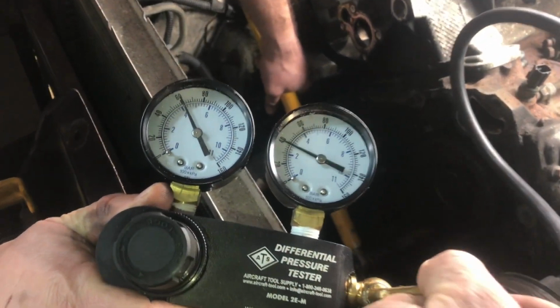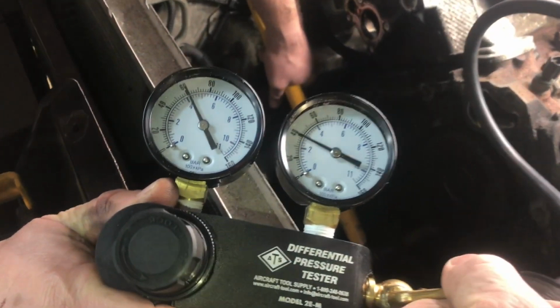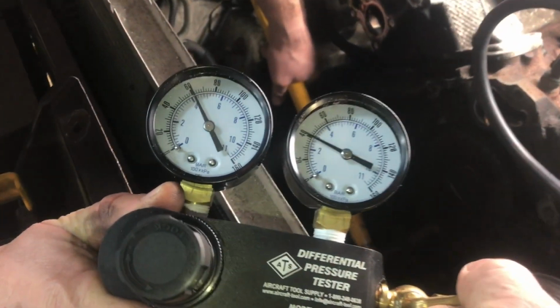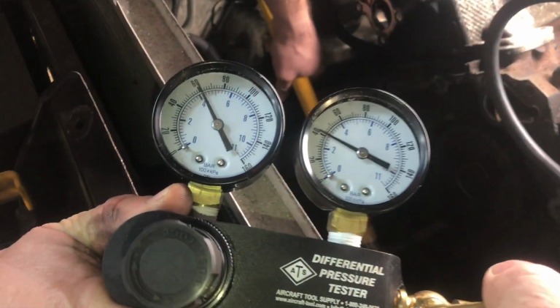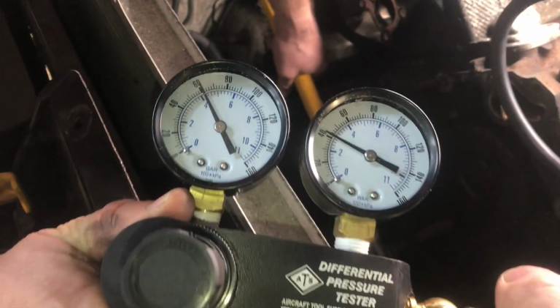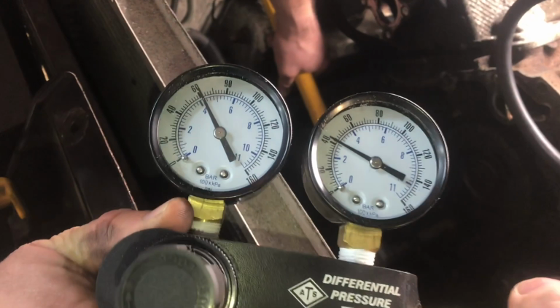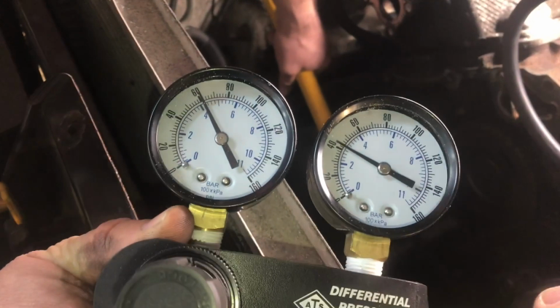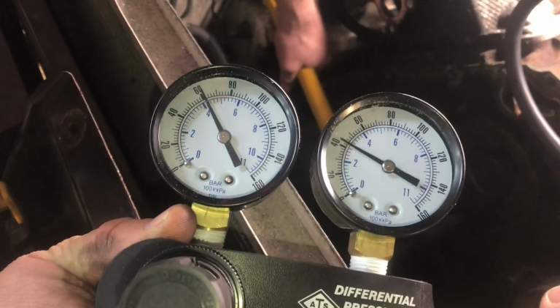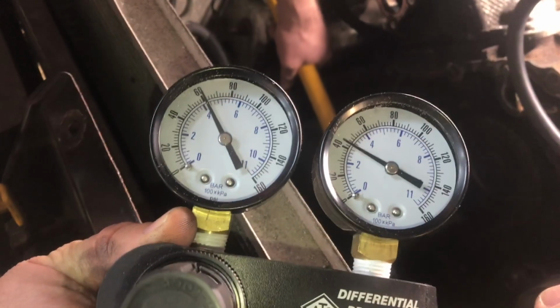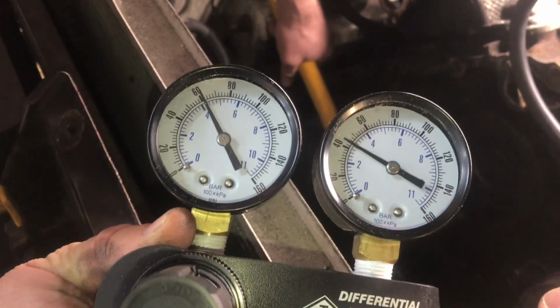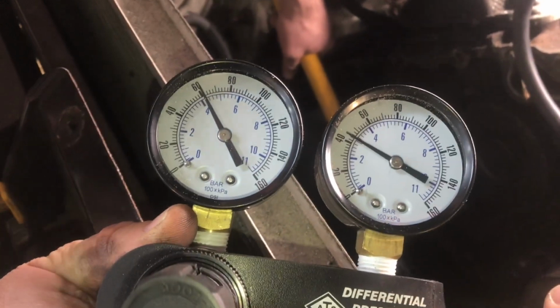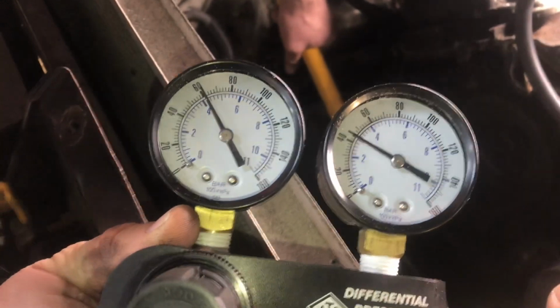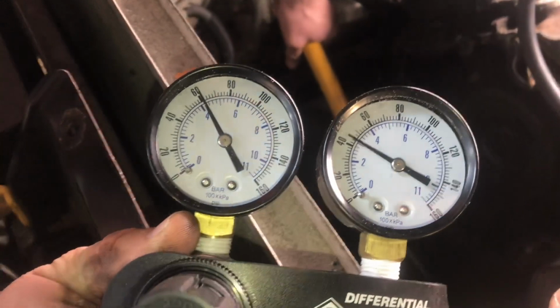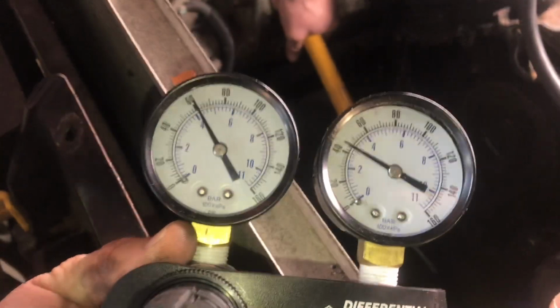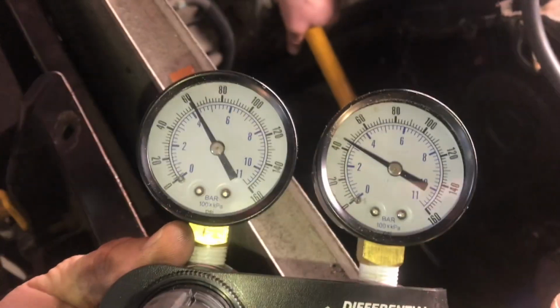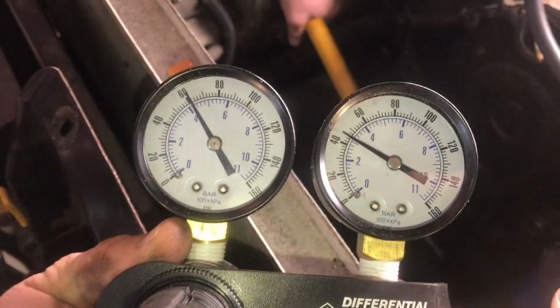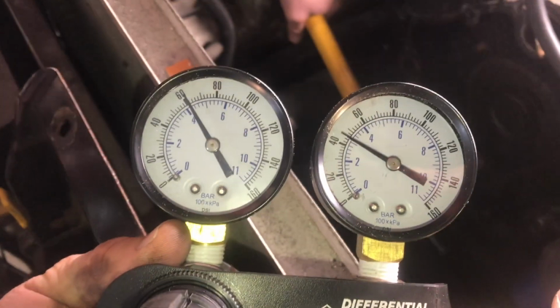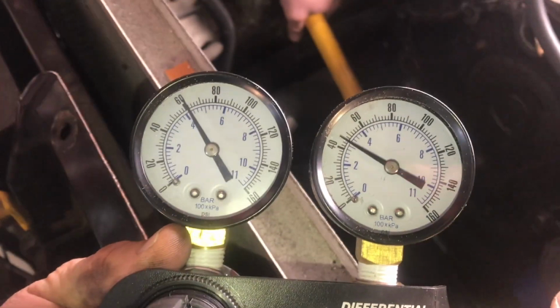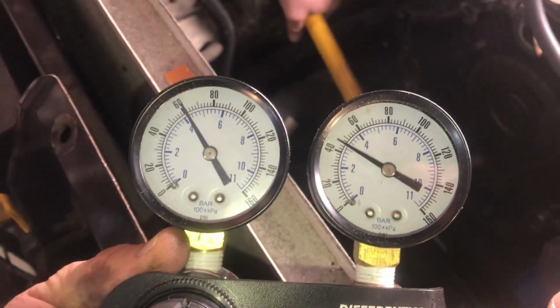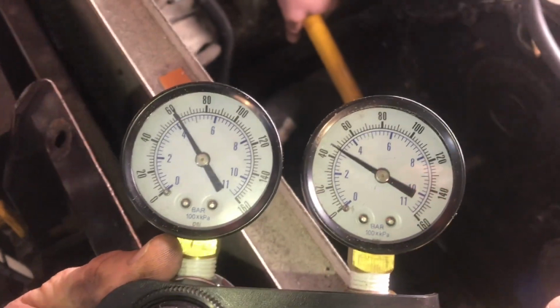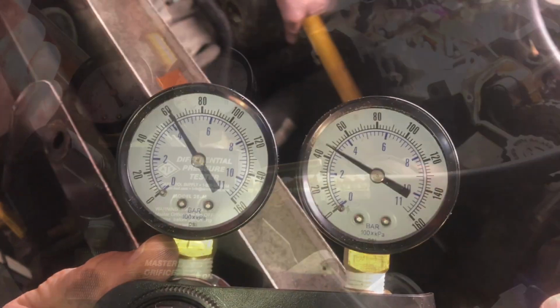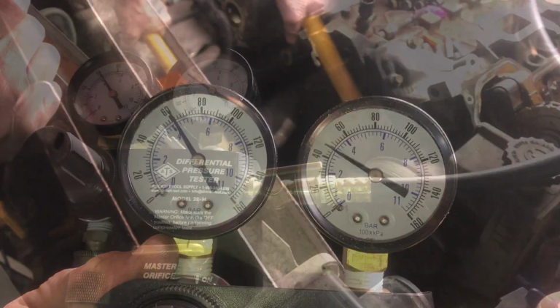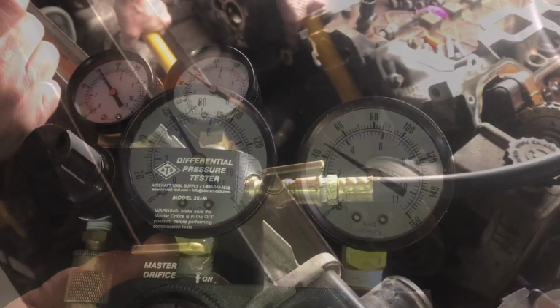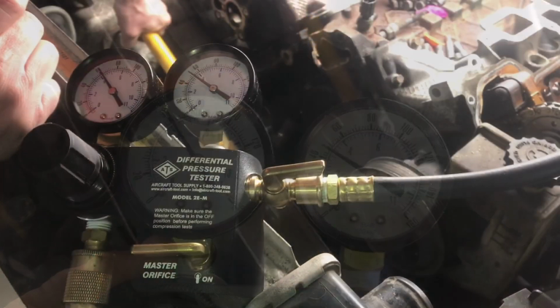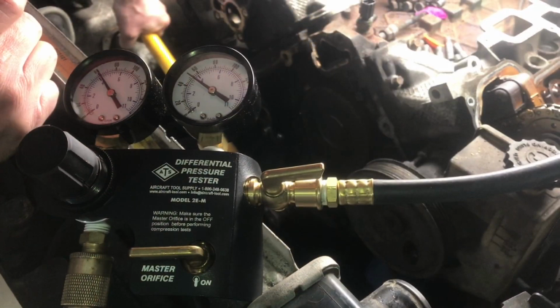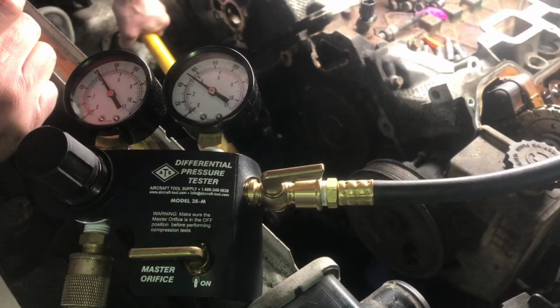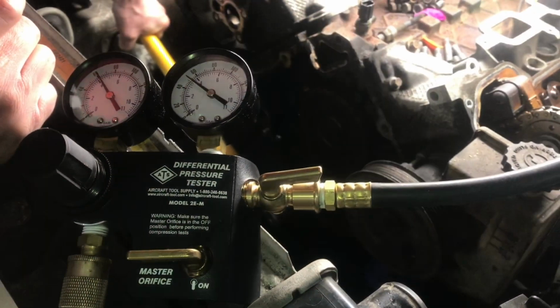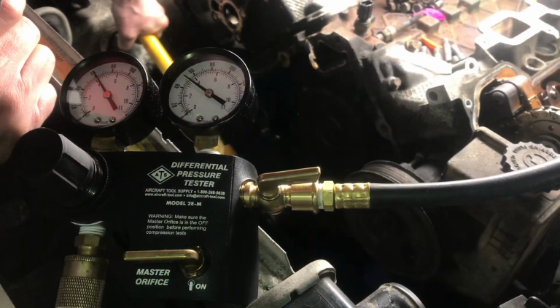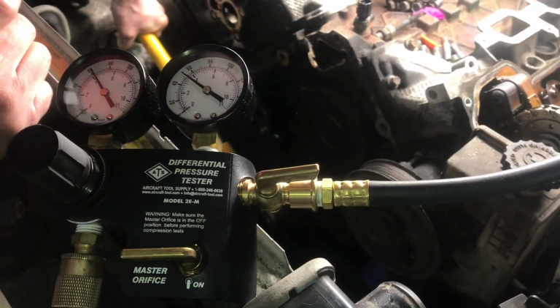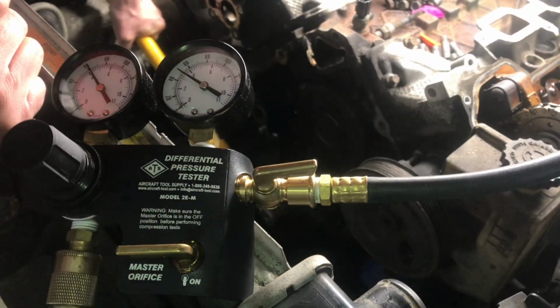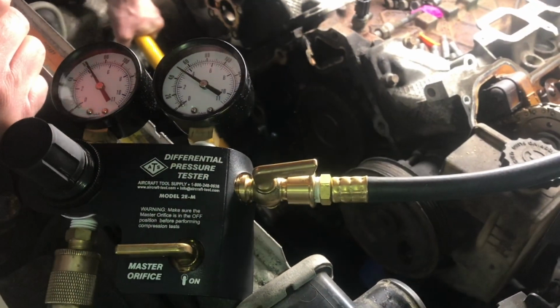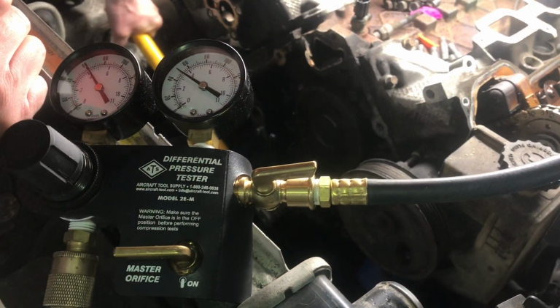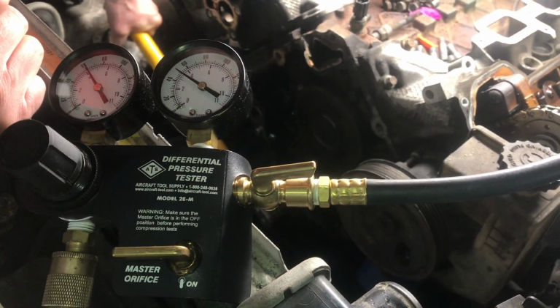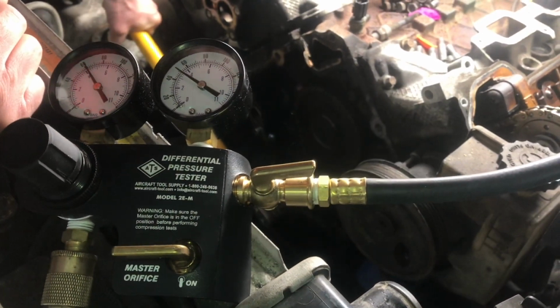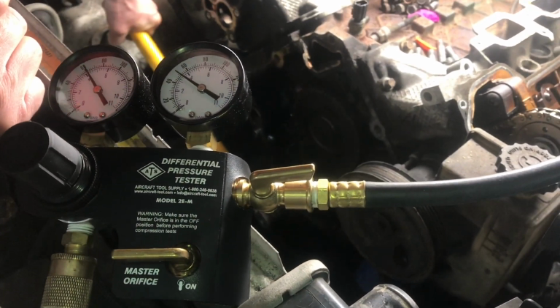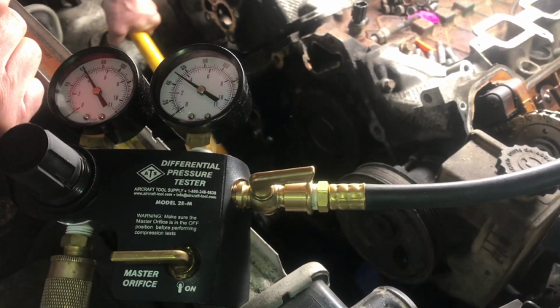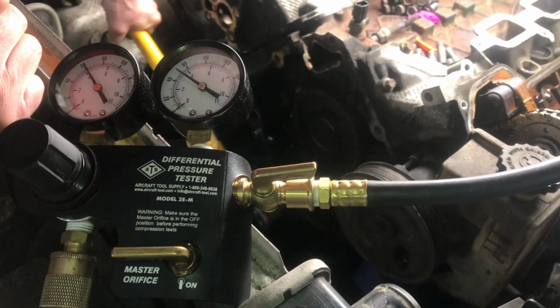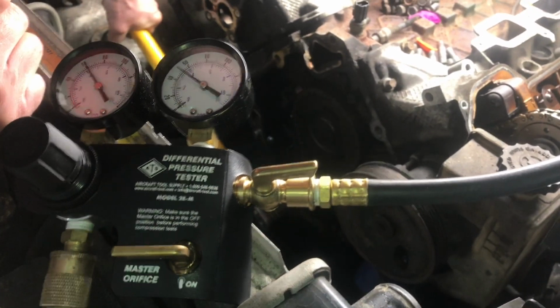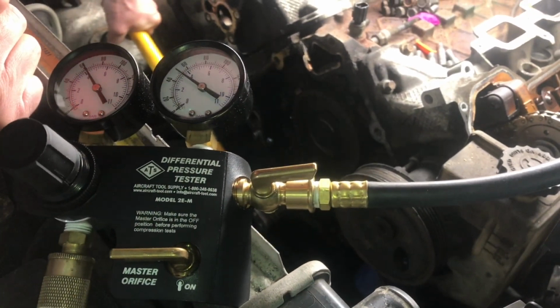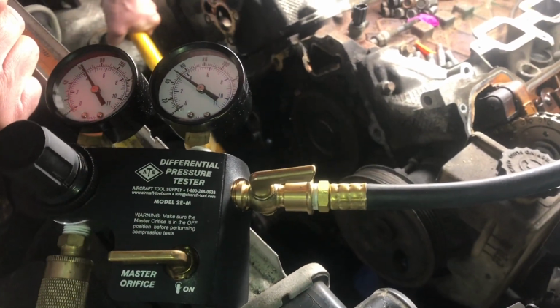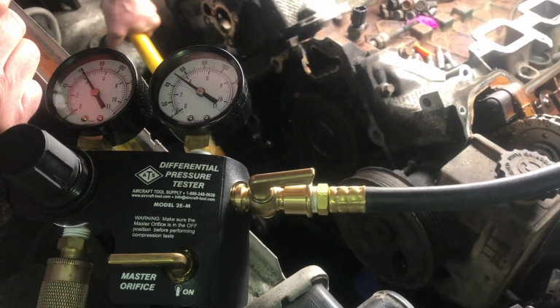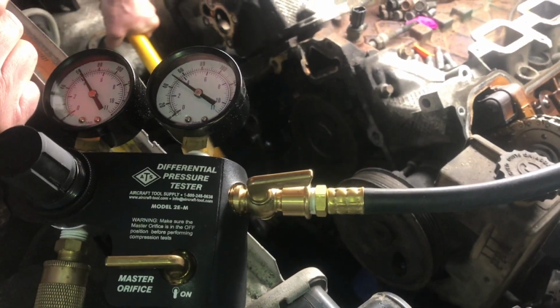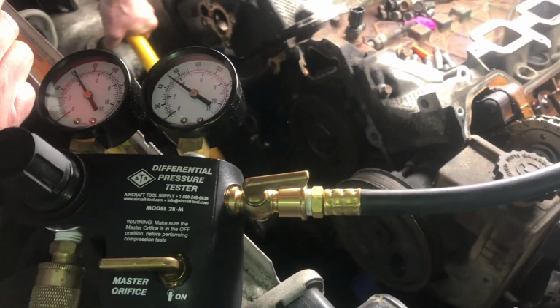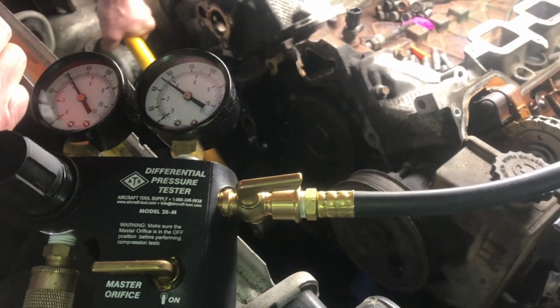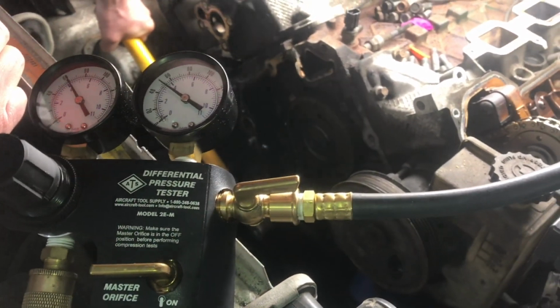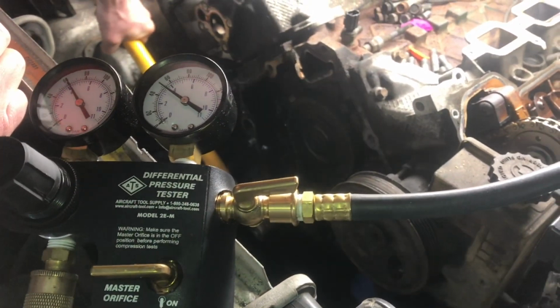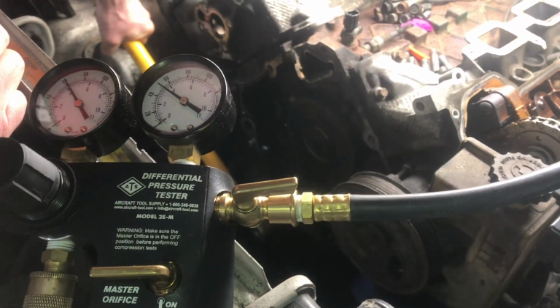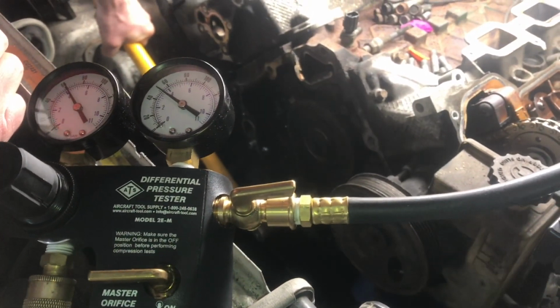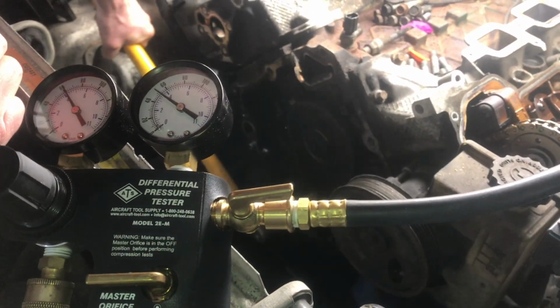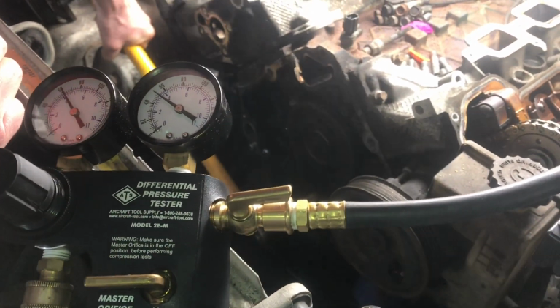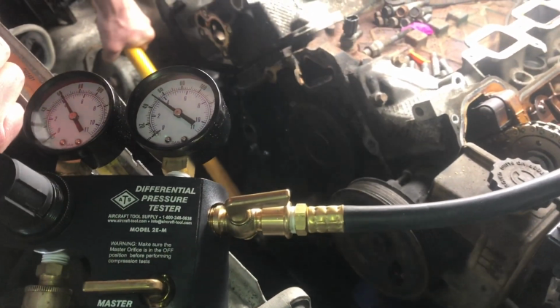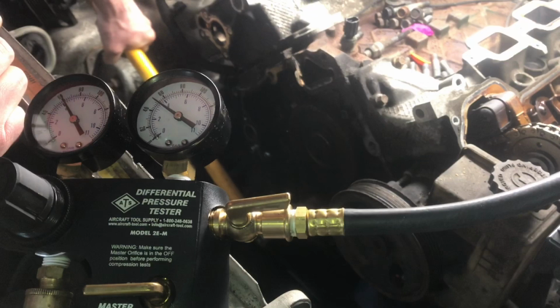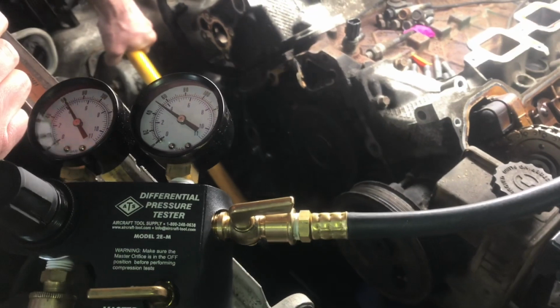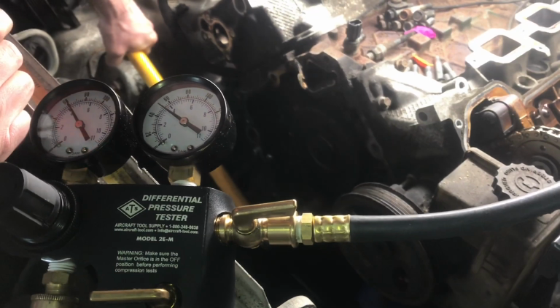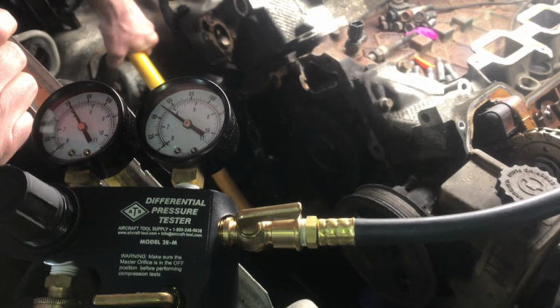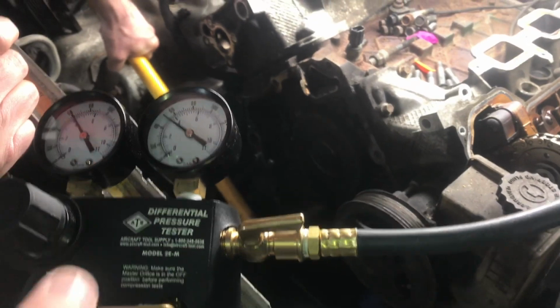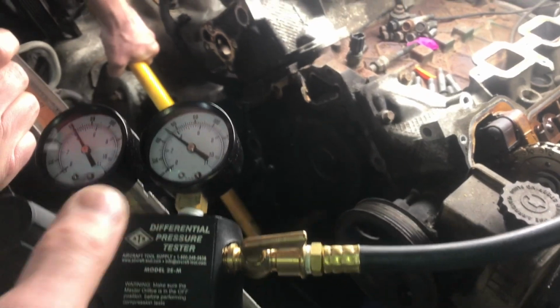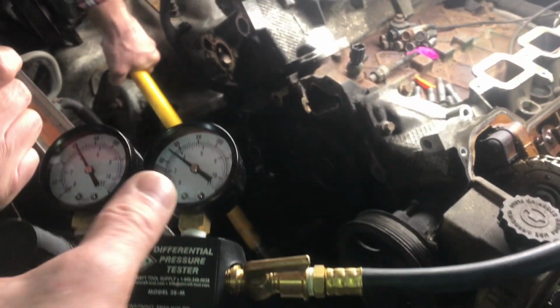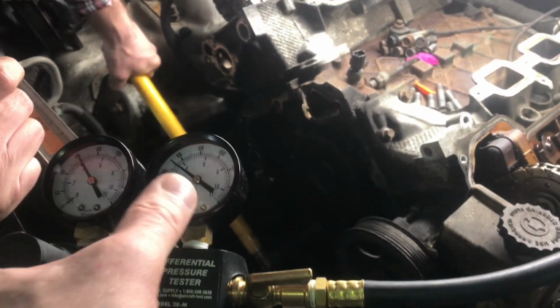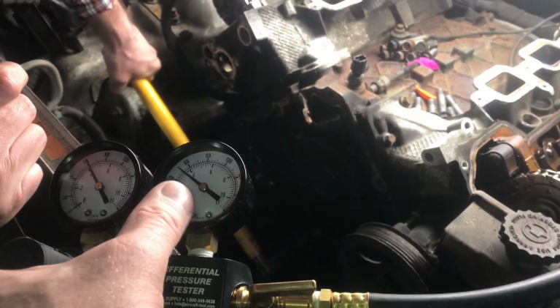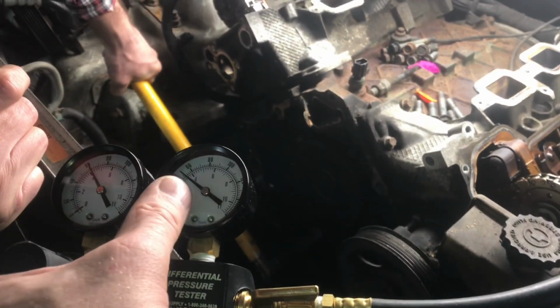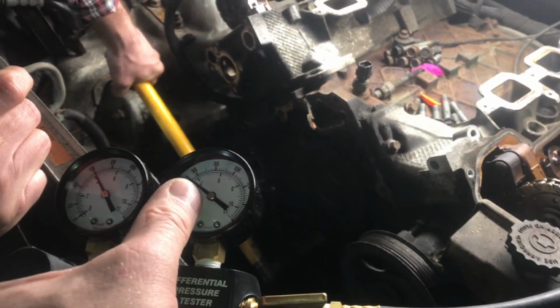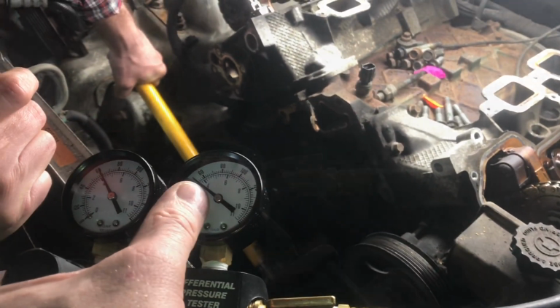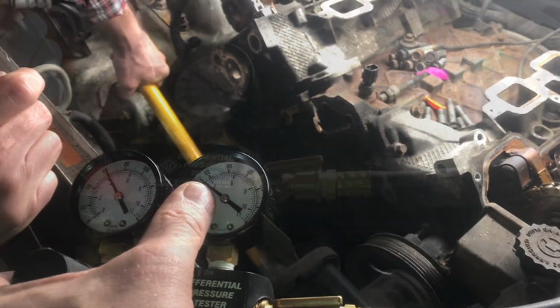Now when you're doing a test like this, this compressed air can move the piston back fast on you. Make sure you have a firm grip on the wrench.